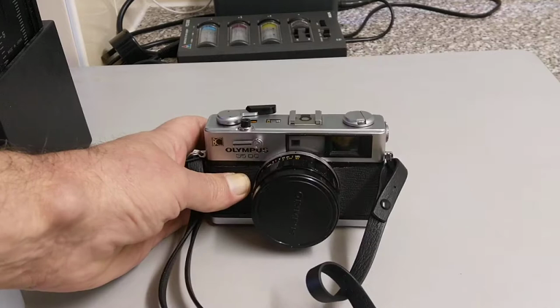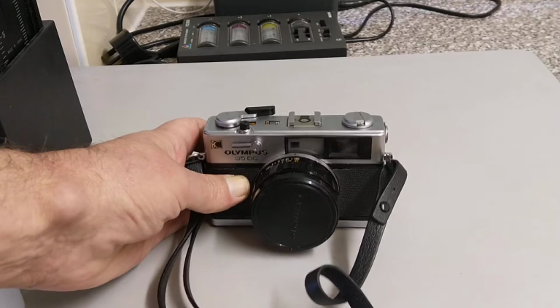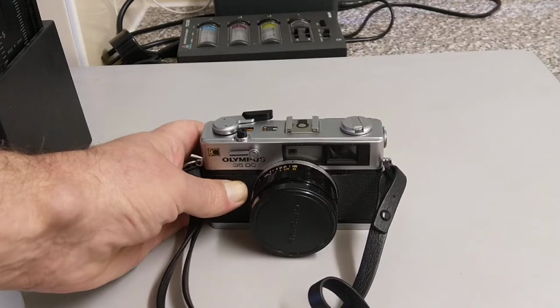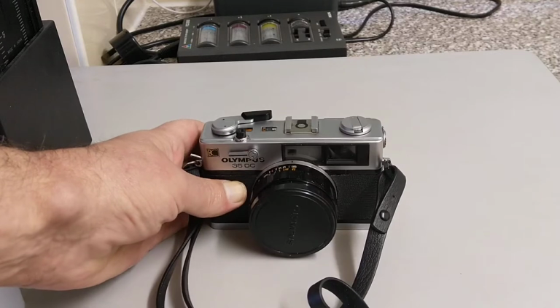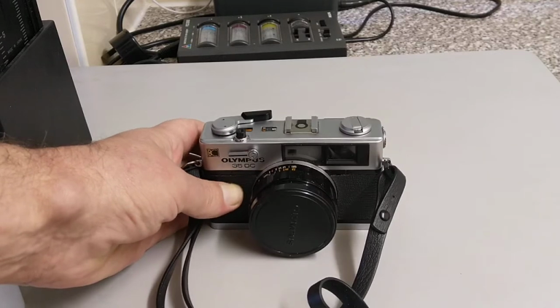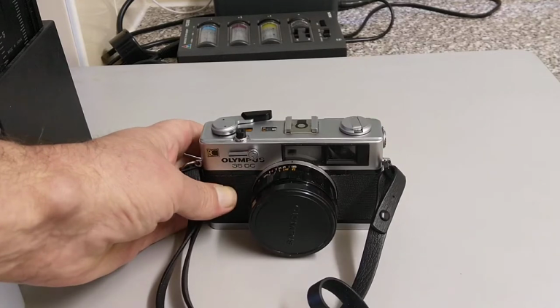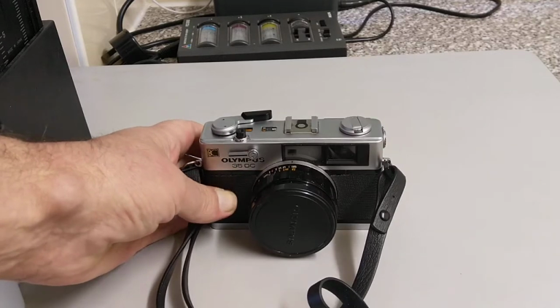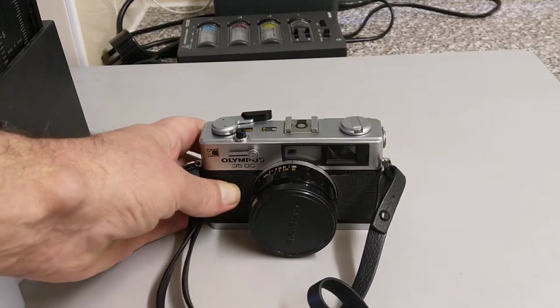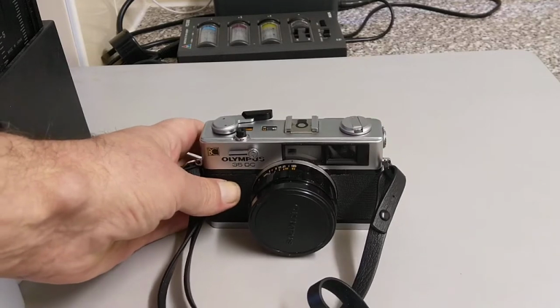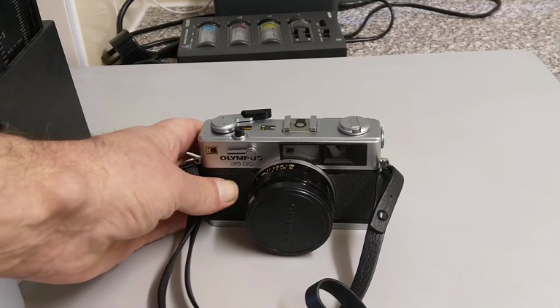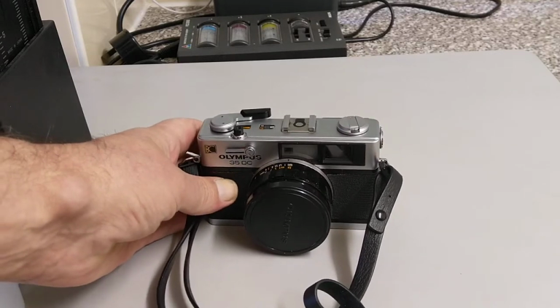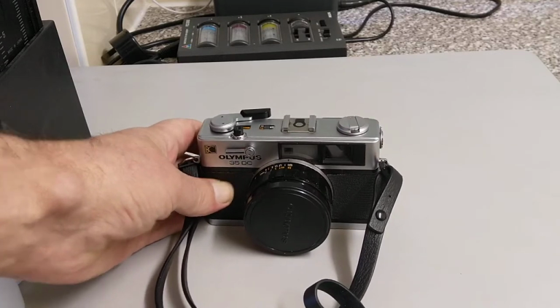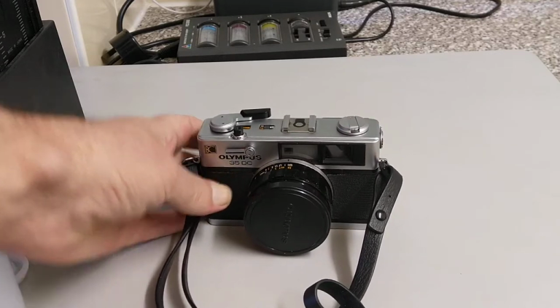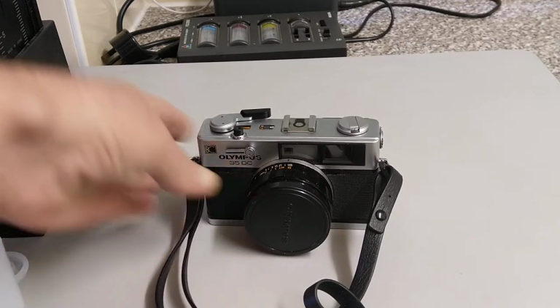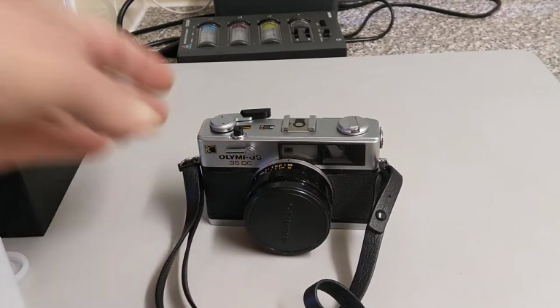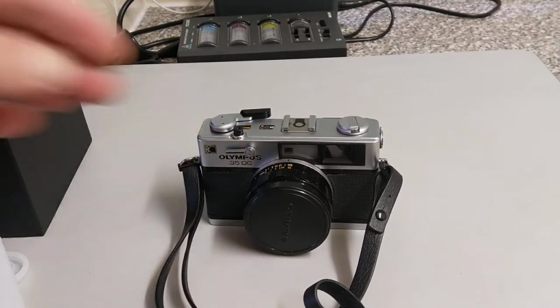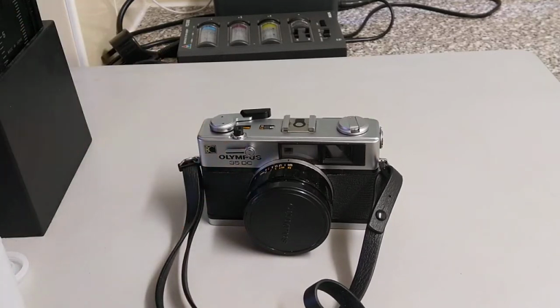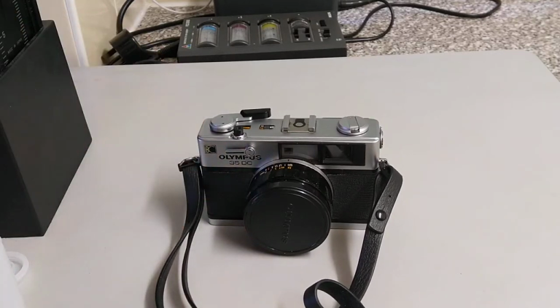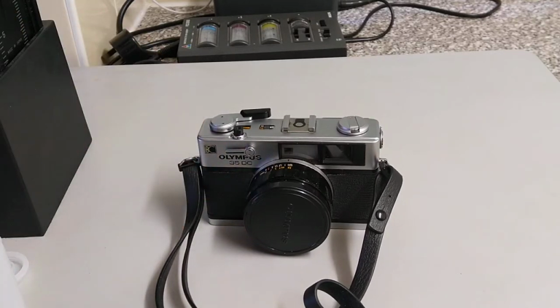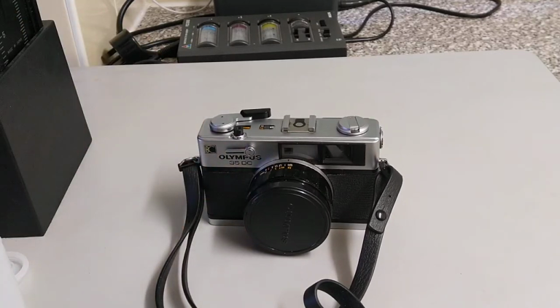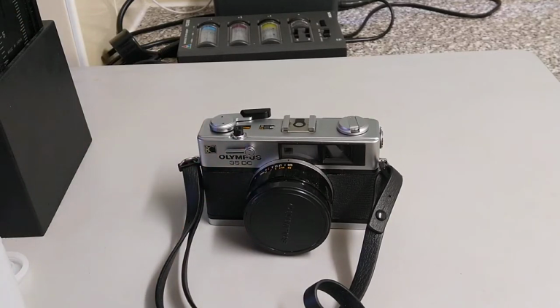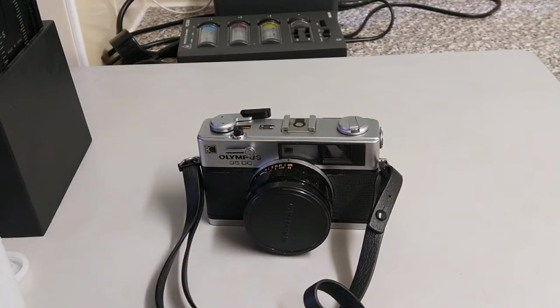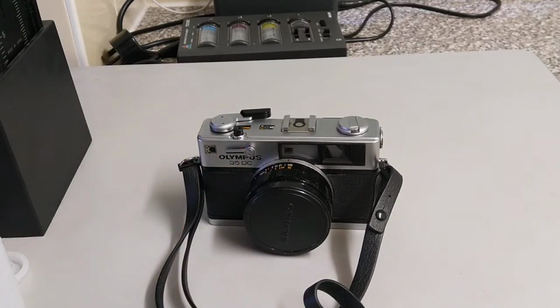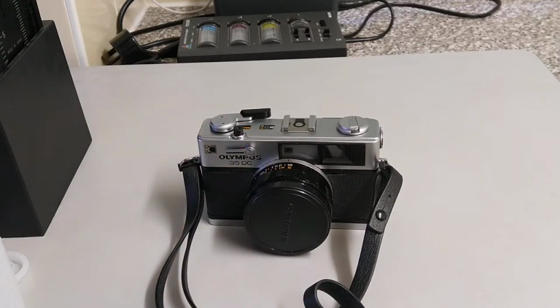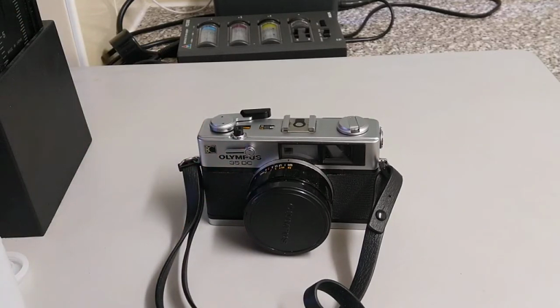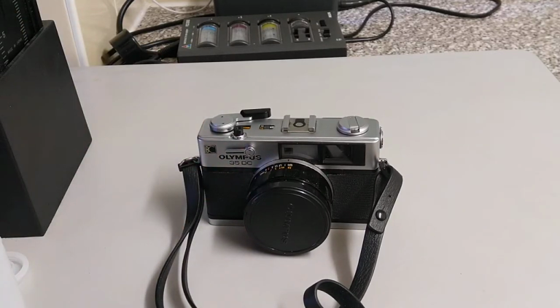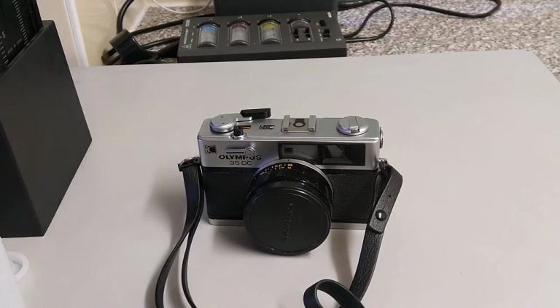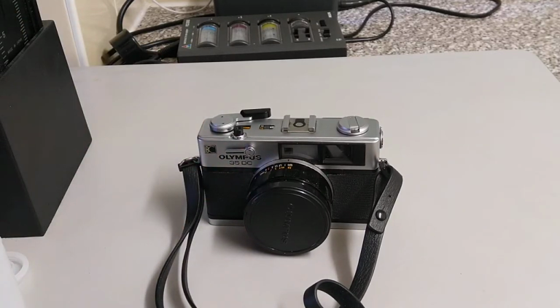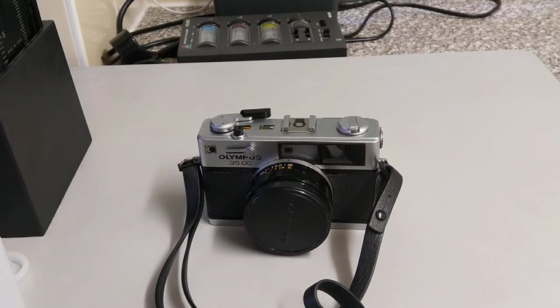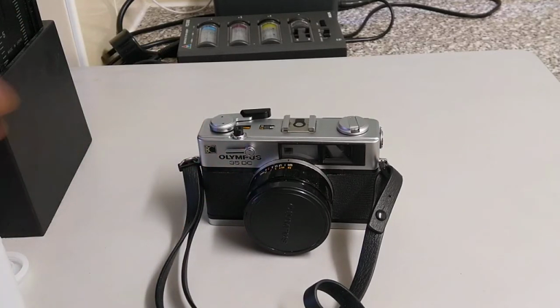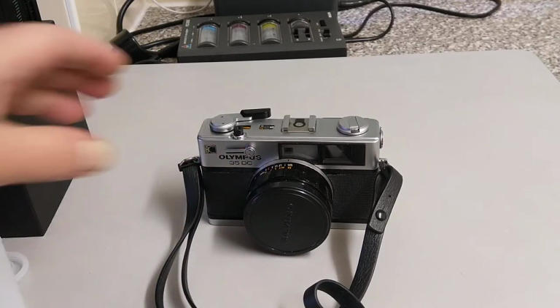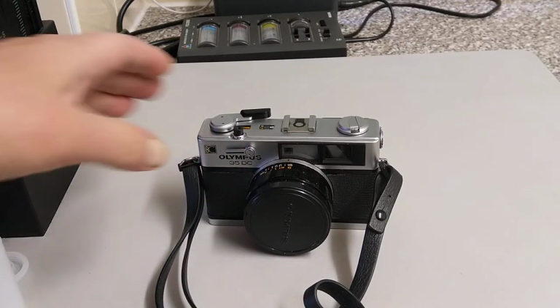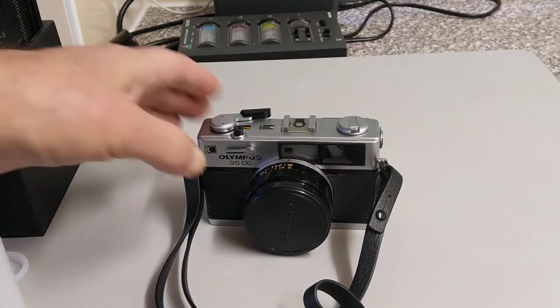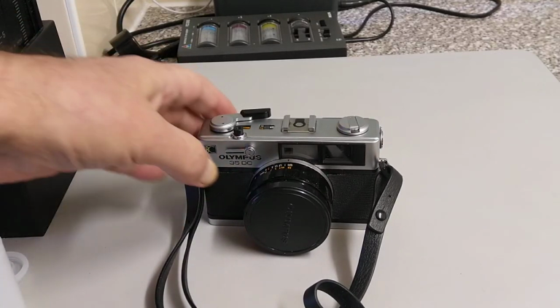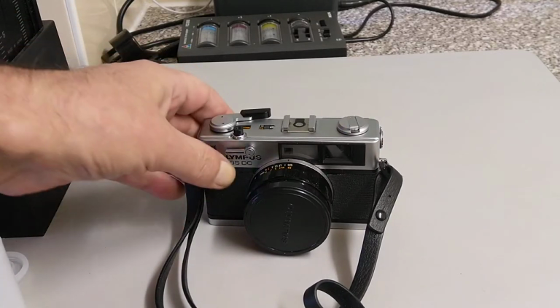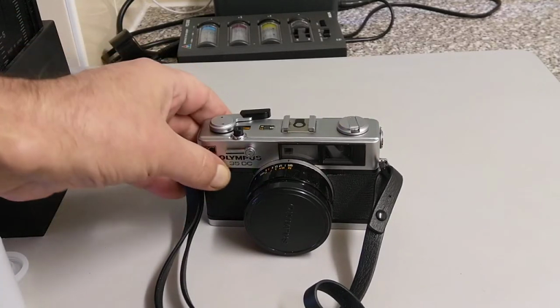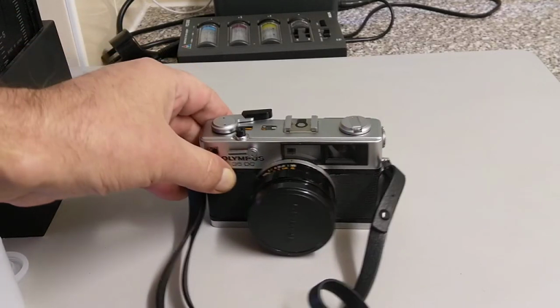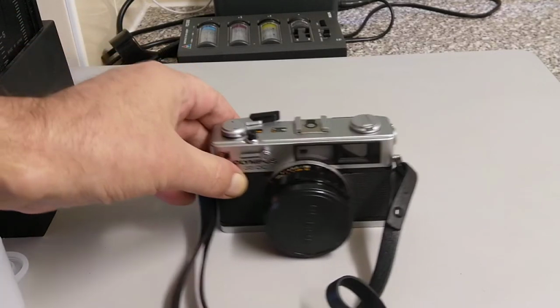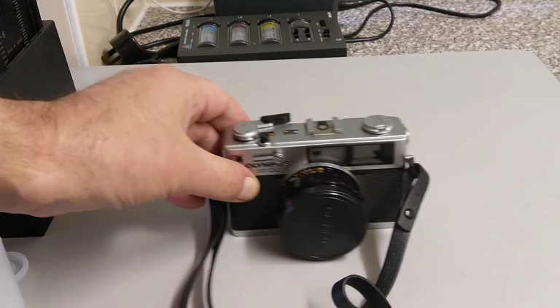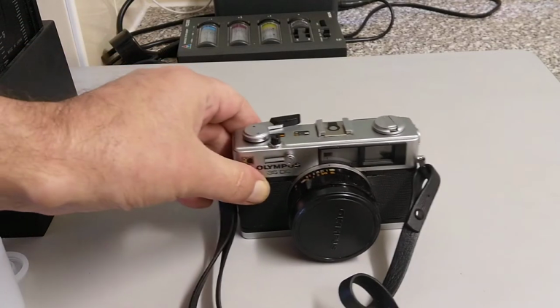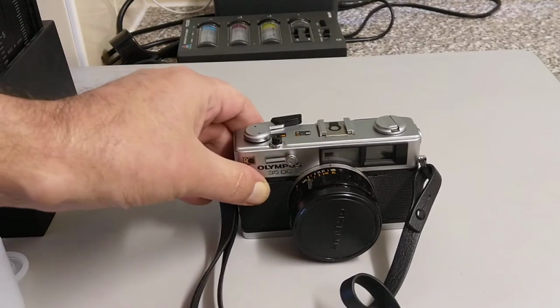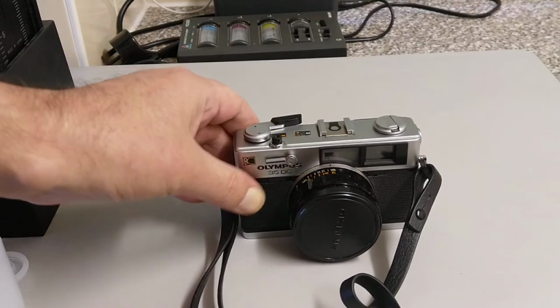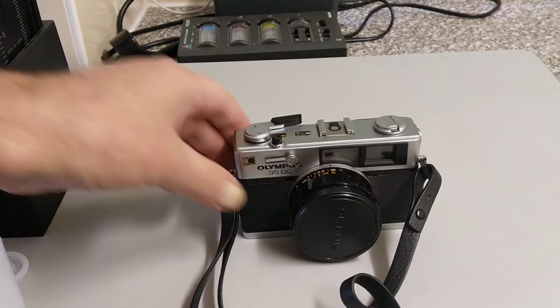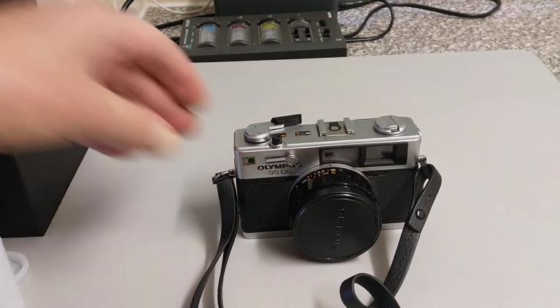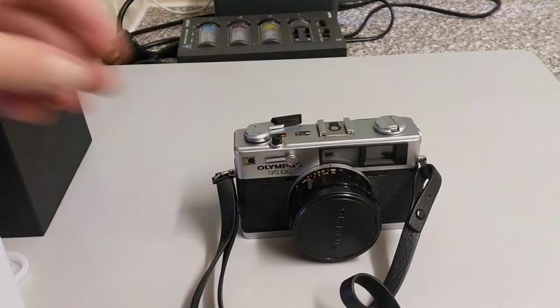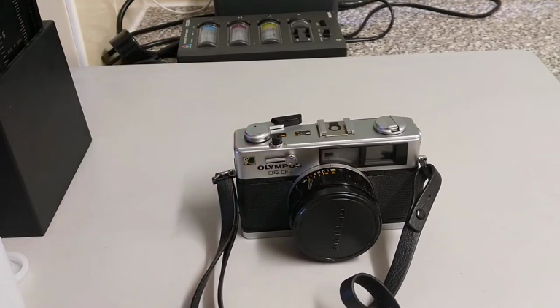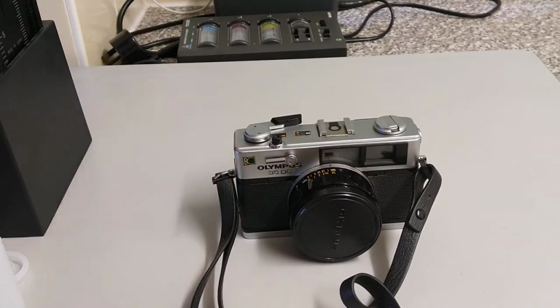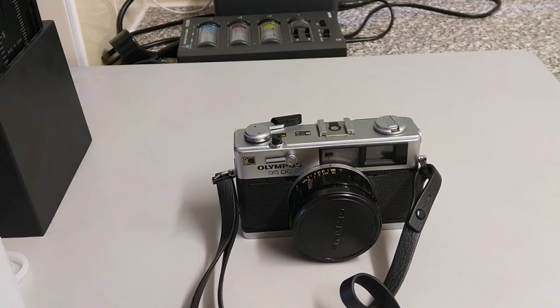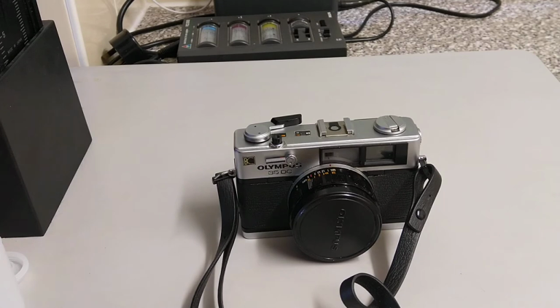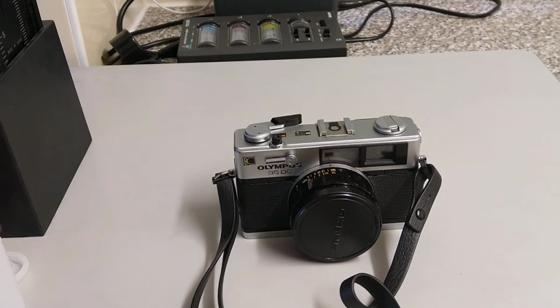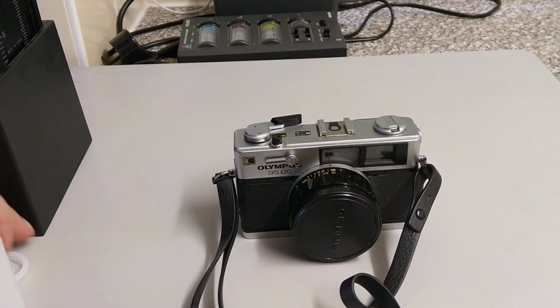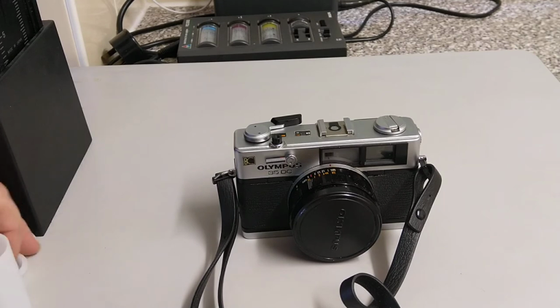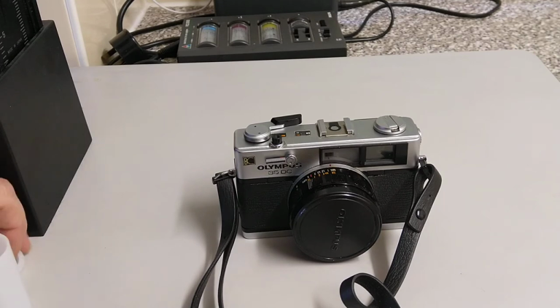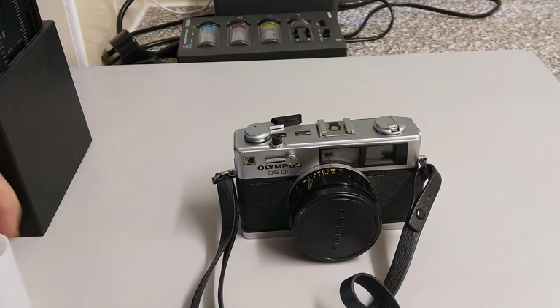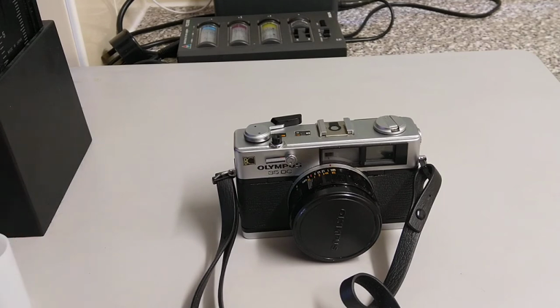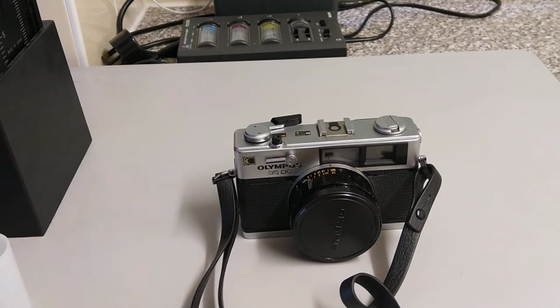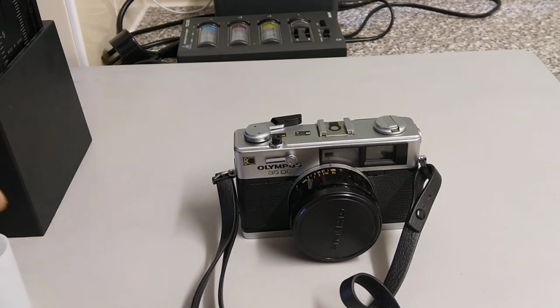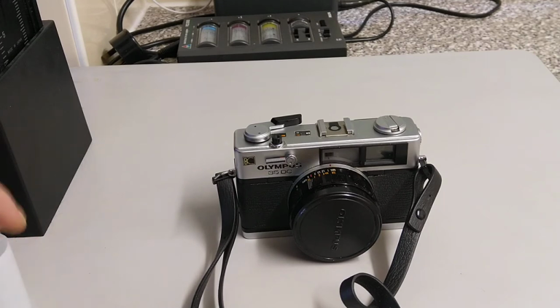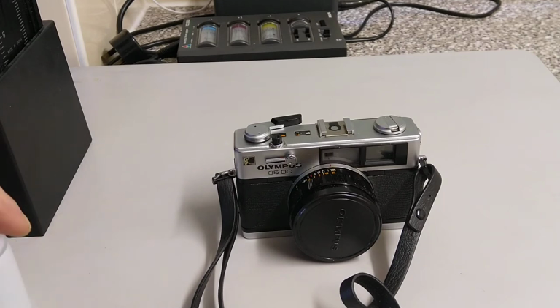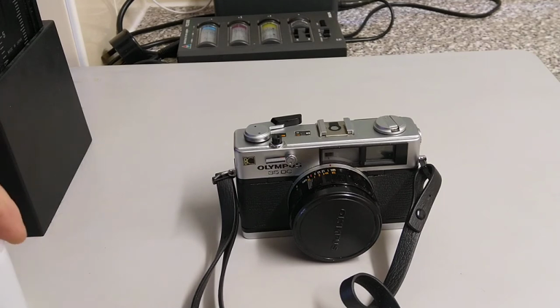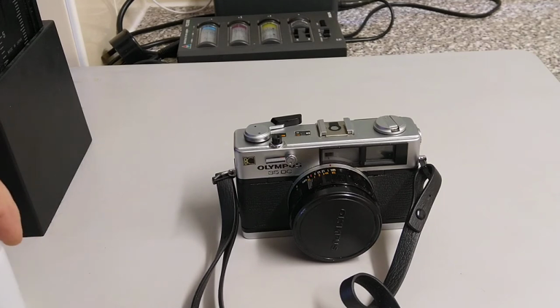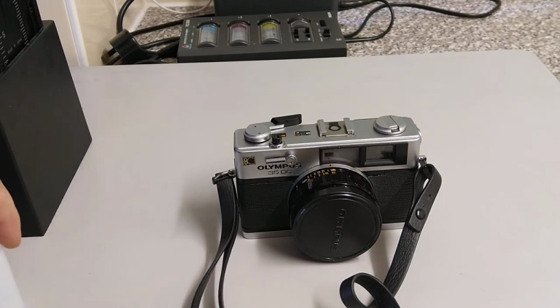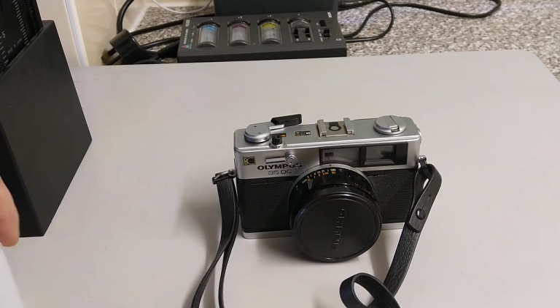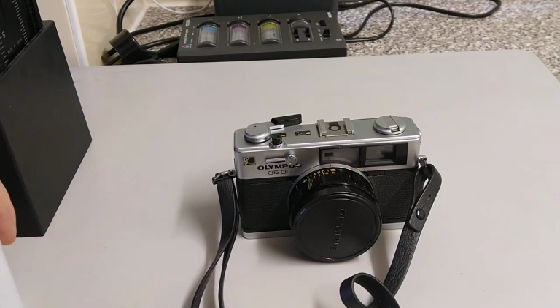Very nice little camera. Thank you very much for watching — hope you found it interesting. Hope to see you in the next one.